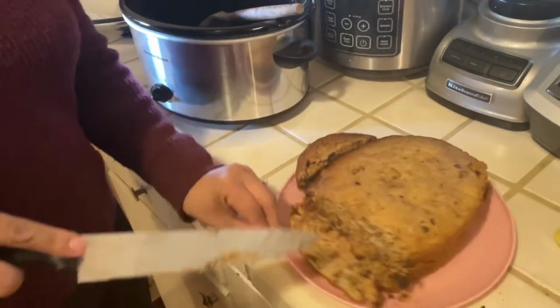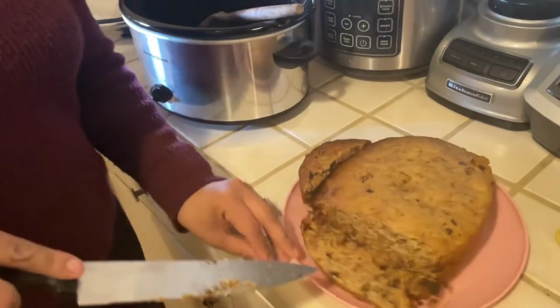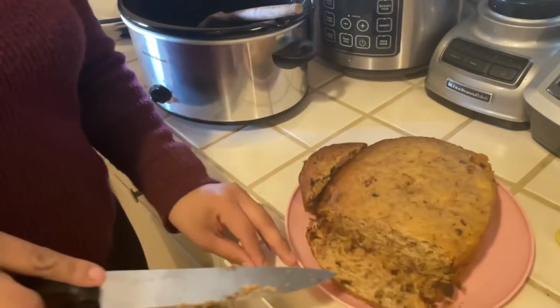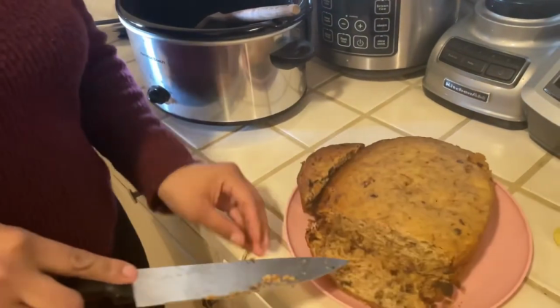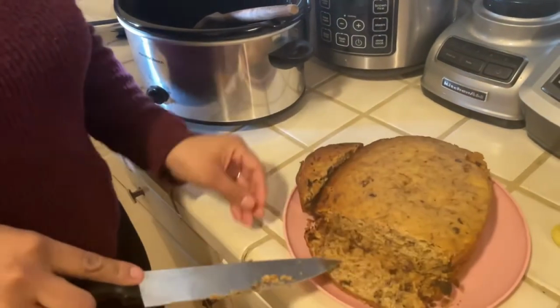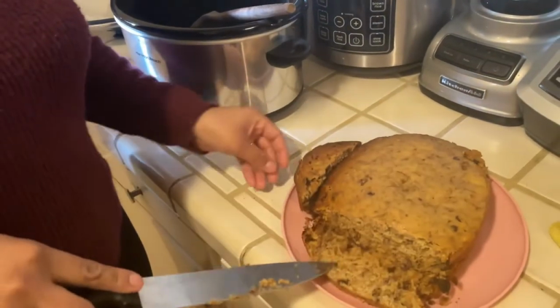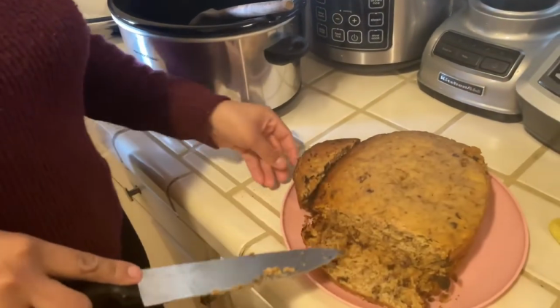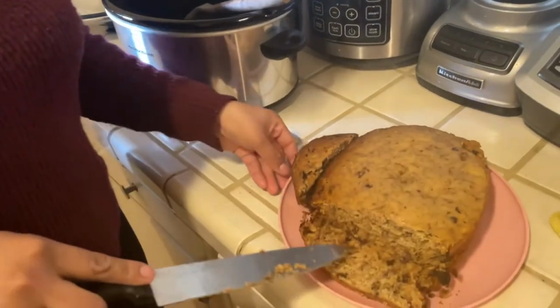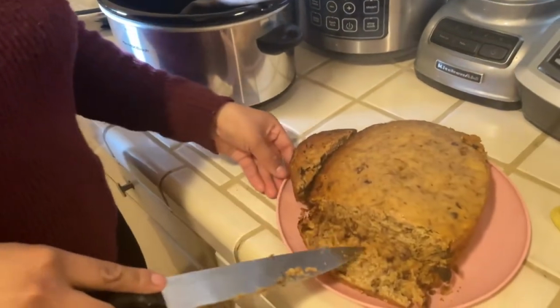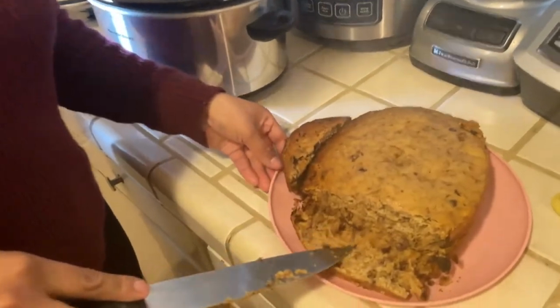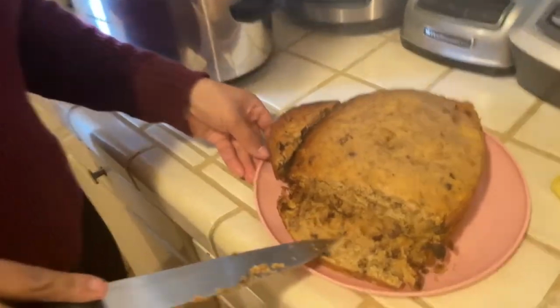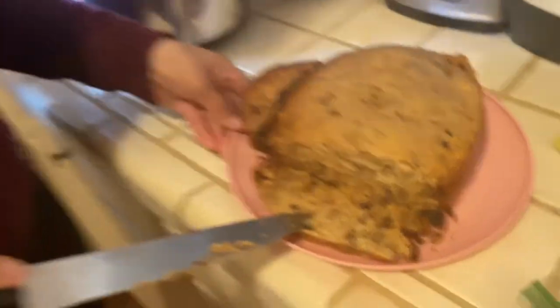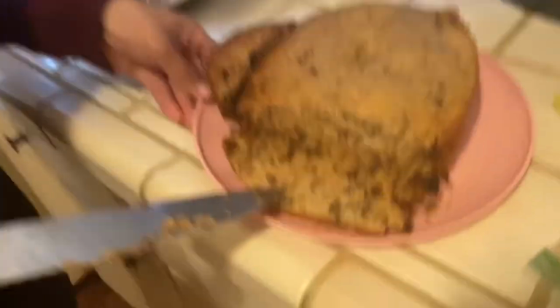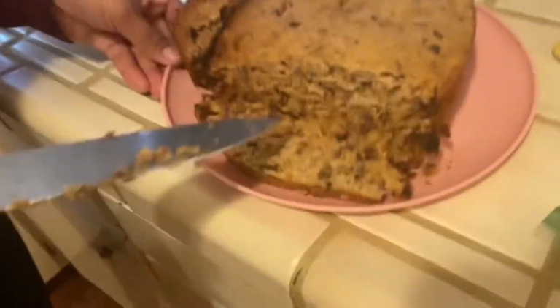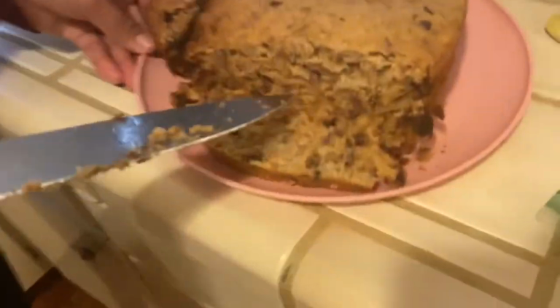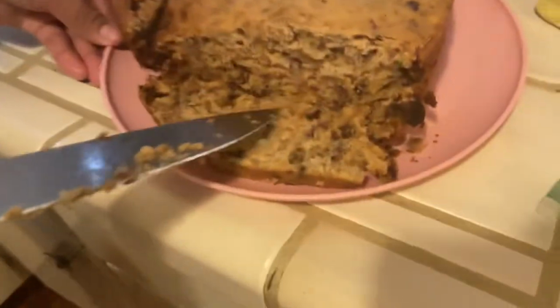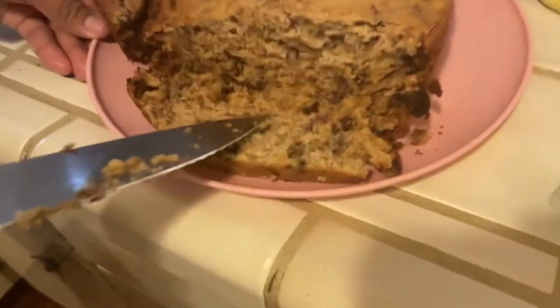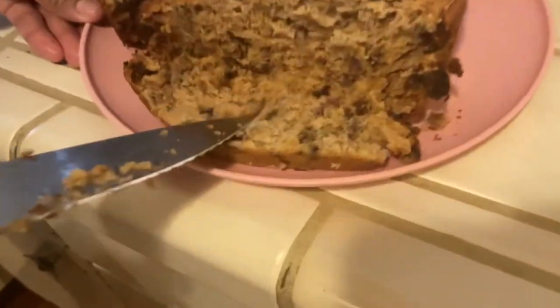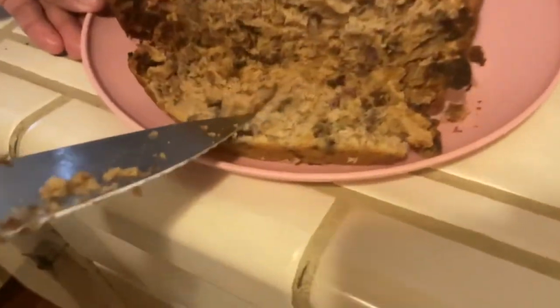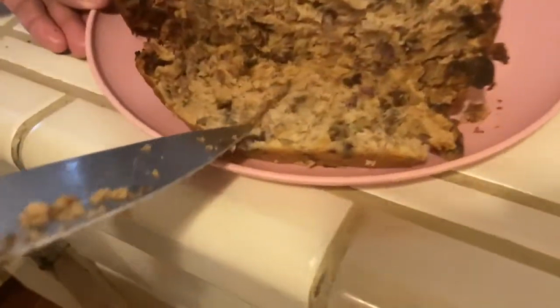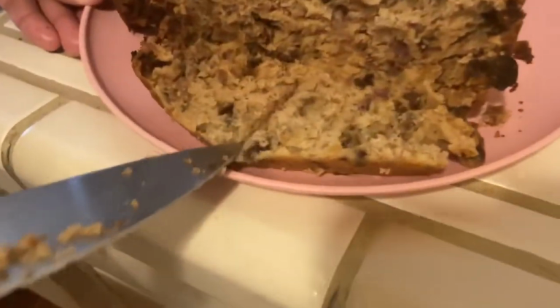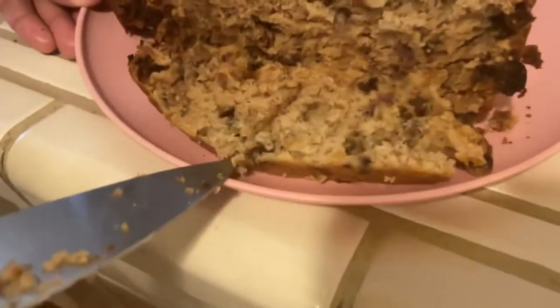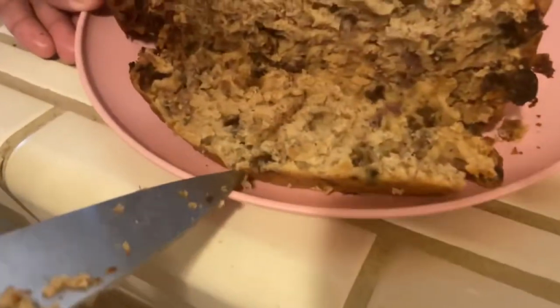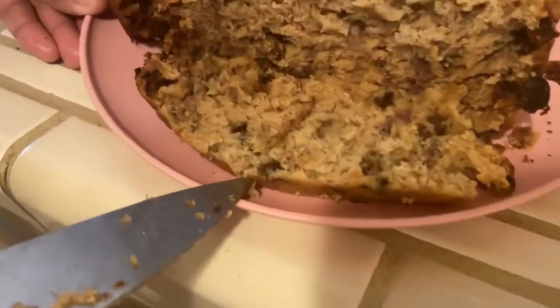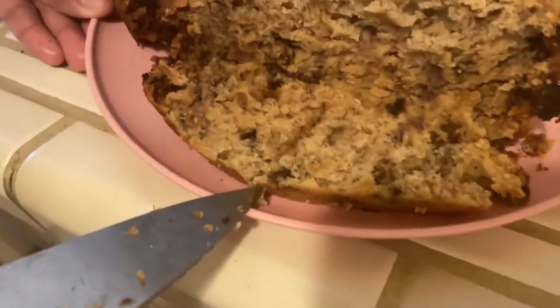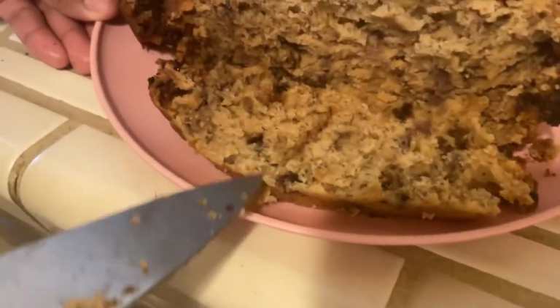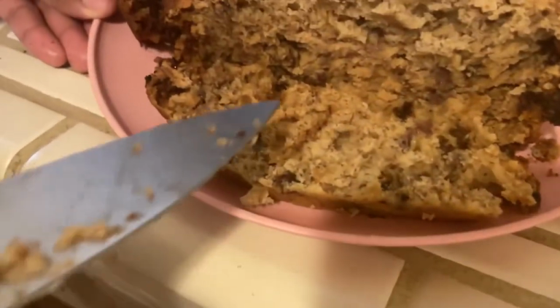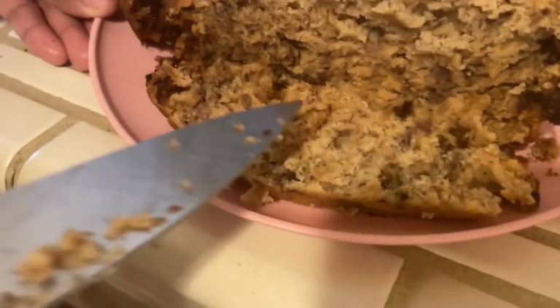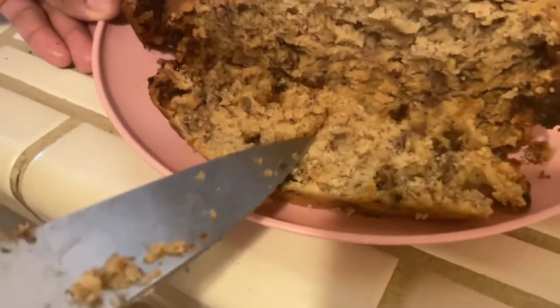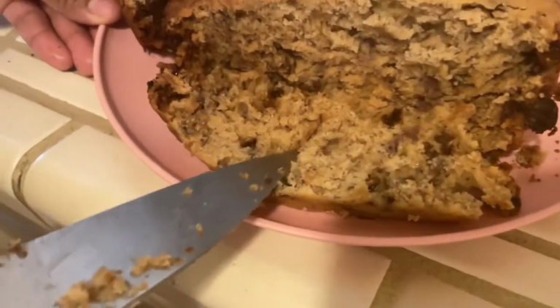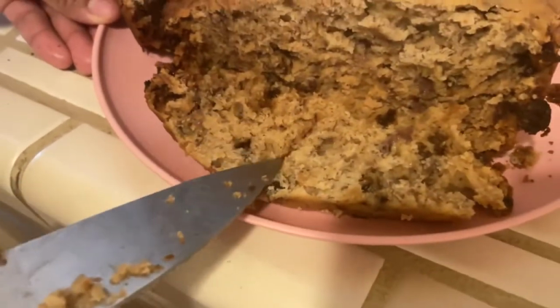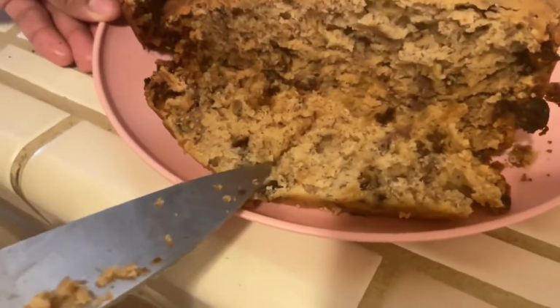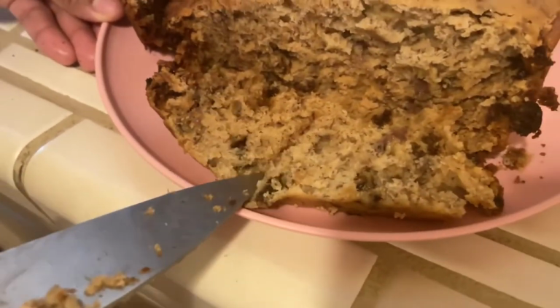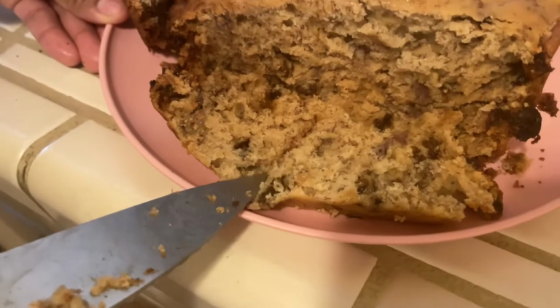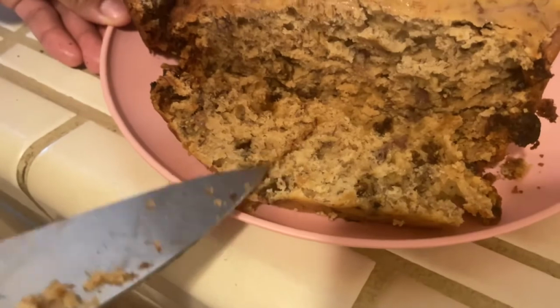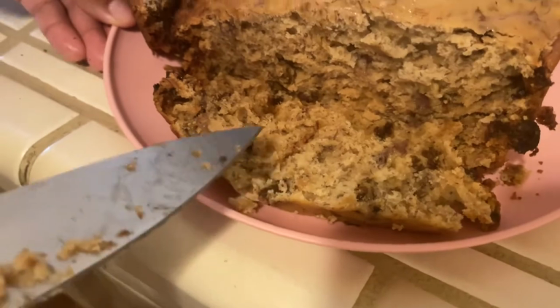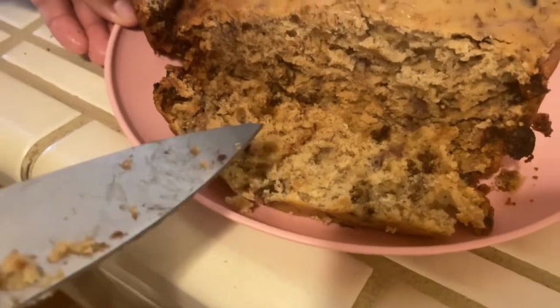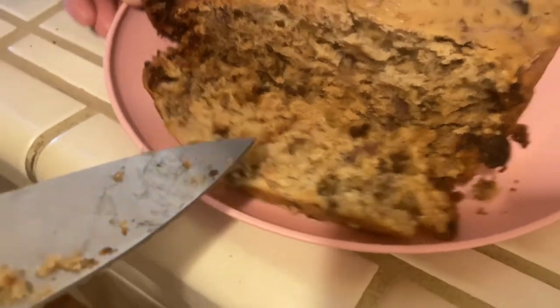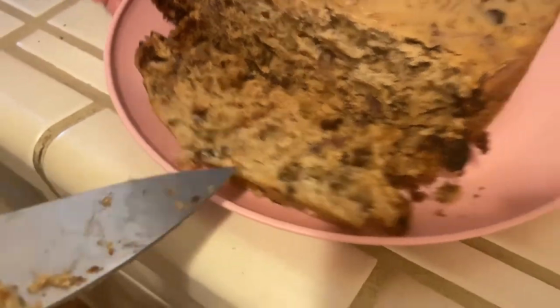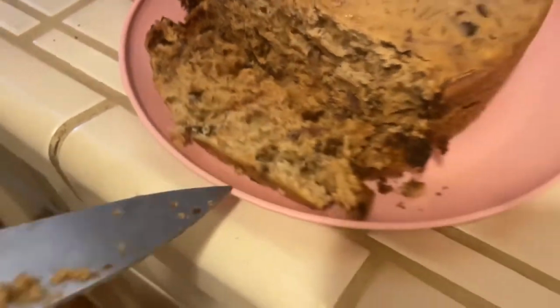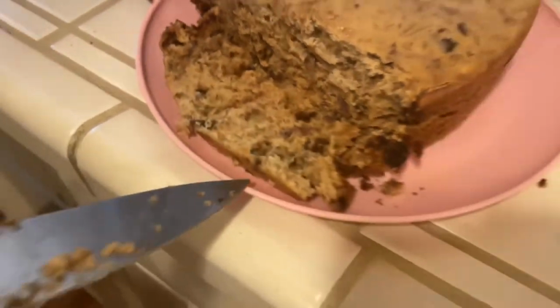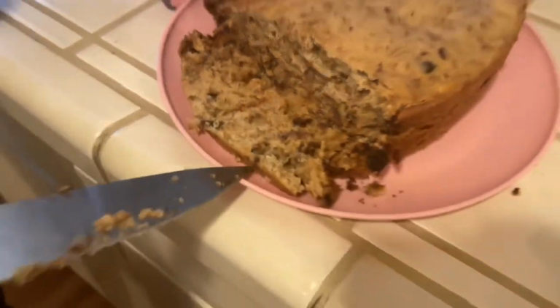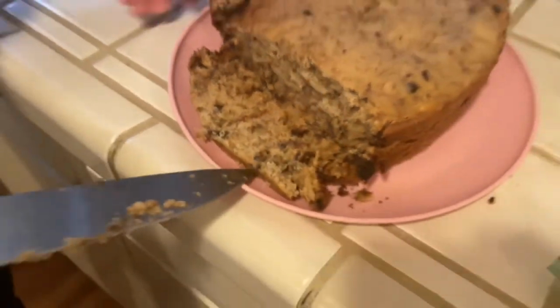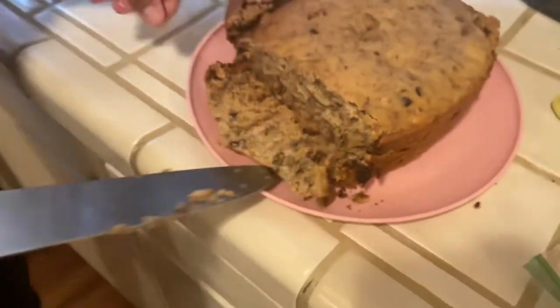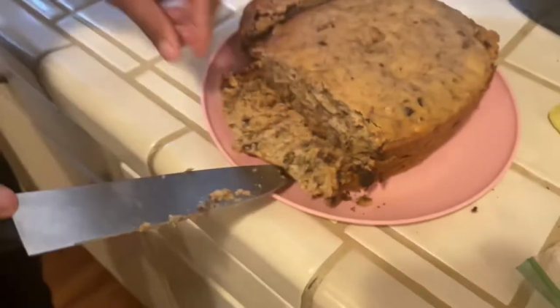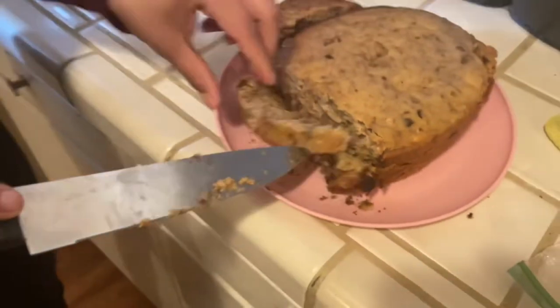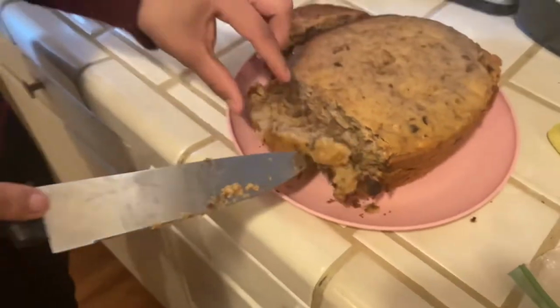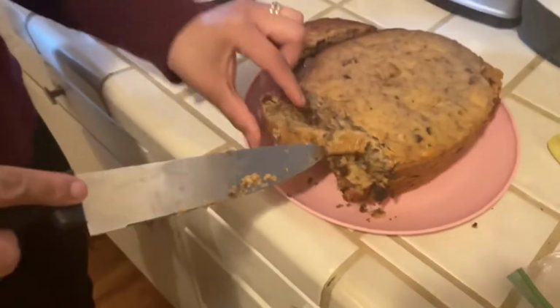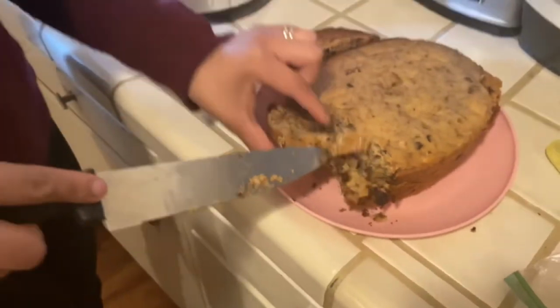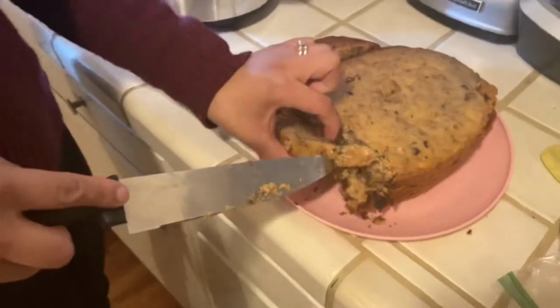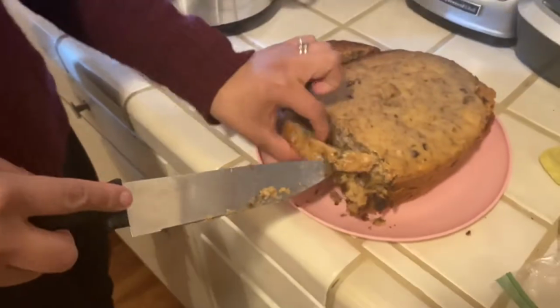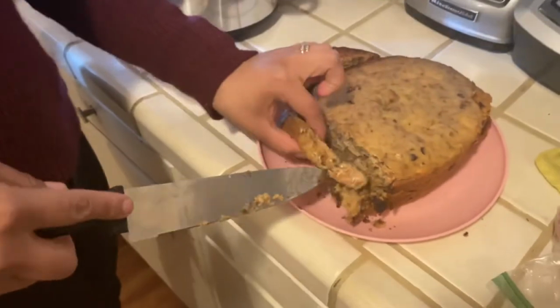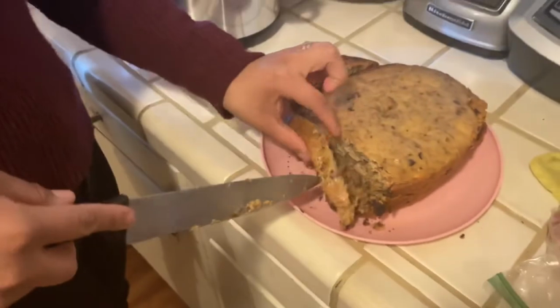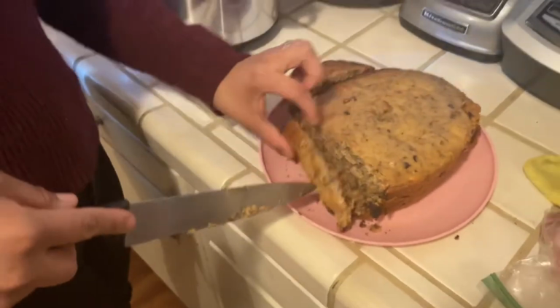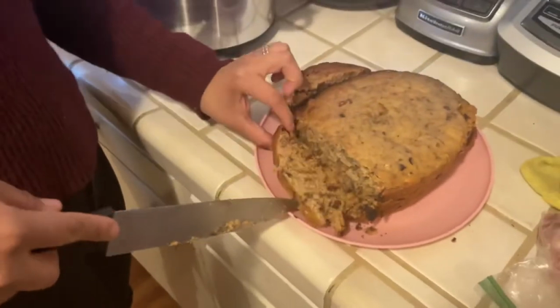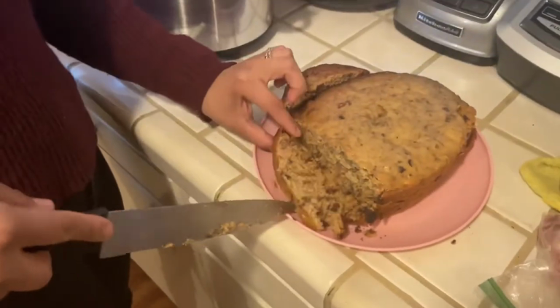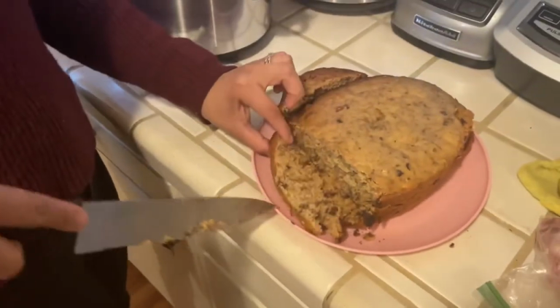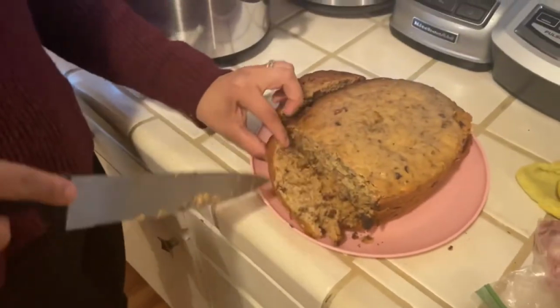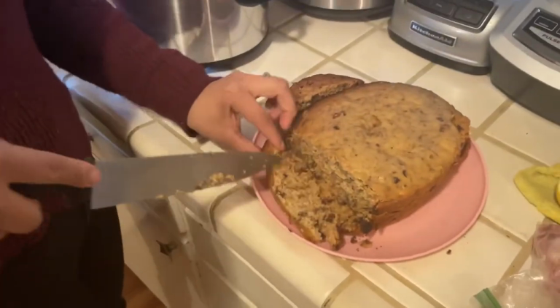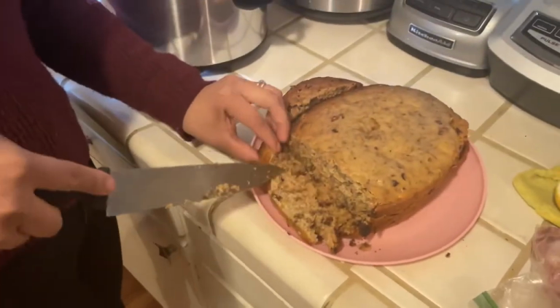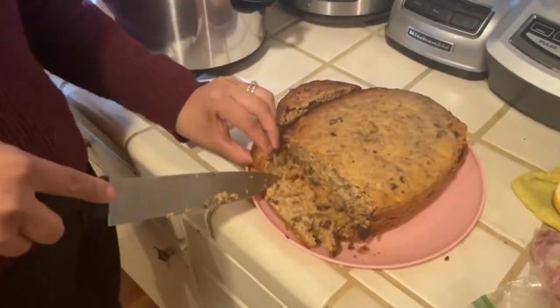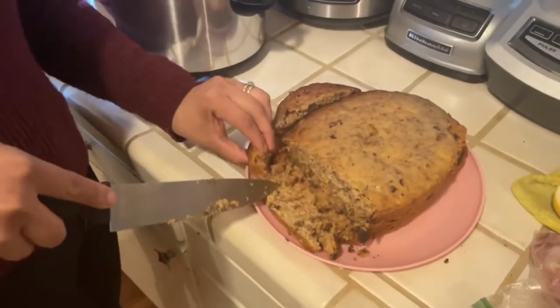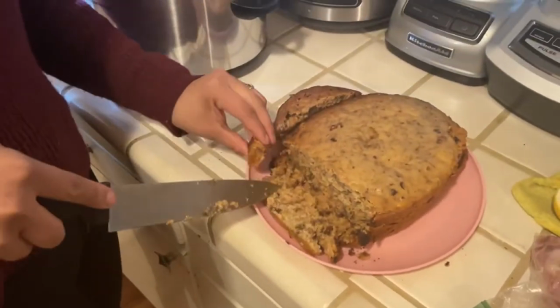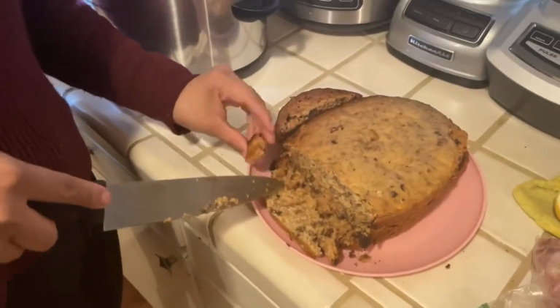Look at the bread — look at that, so pretty! Are you going to want to eat it?